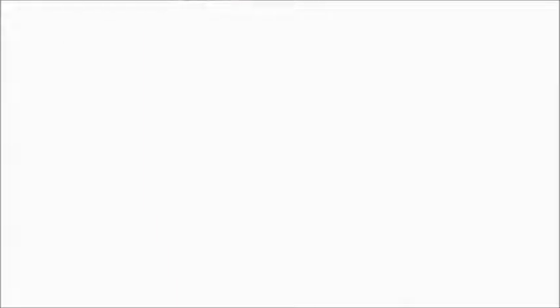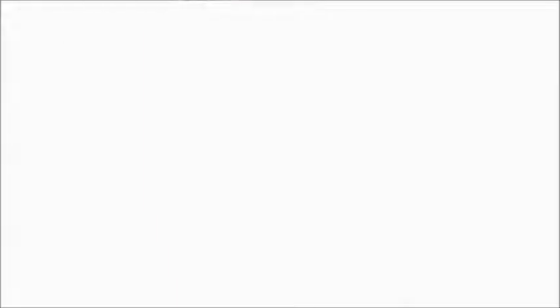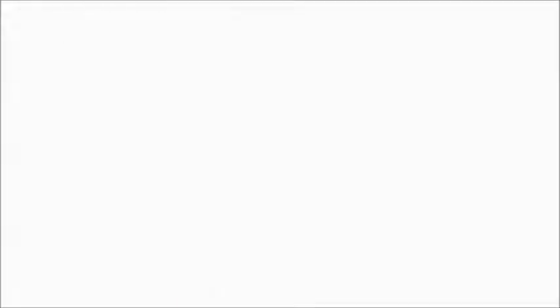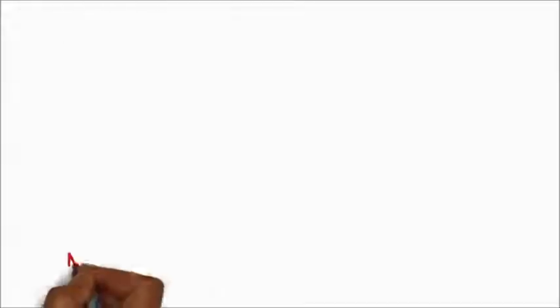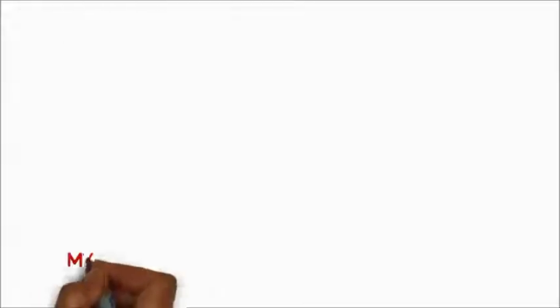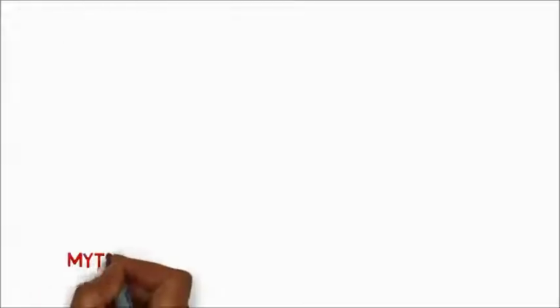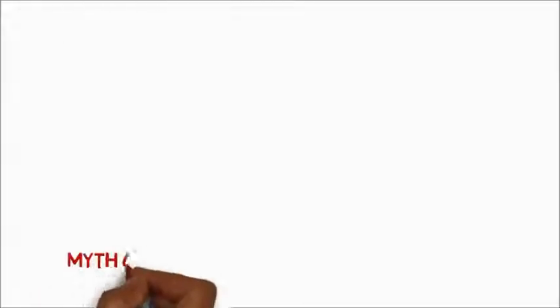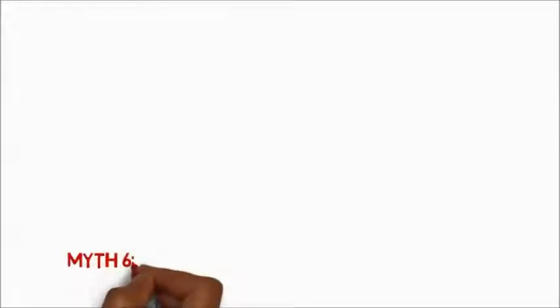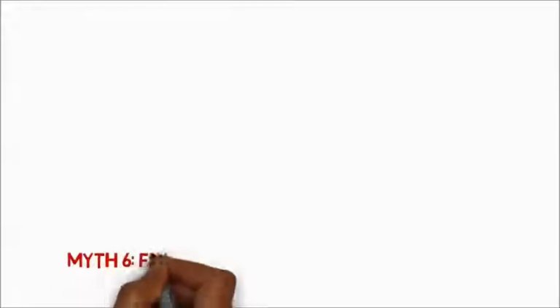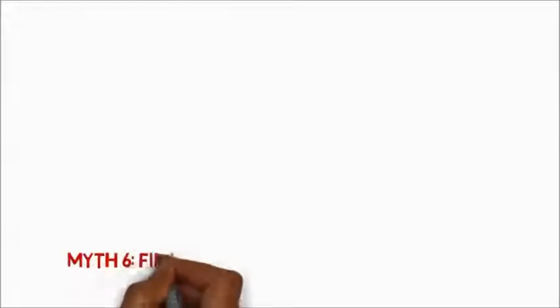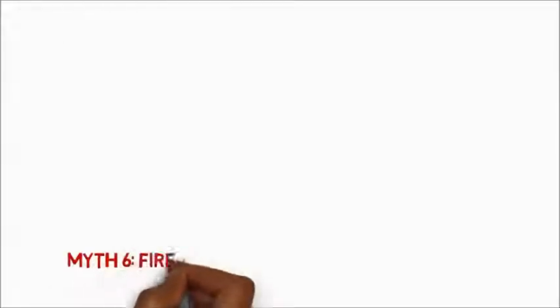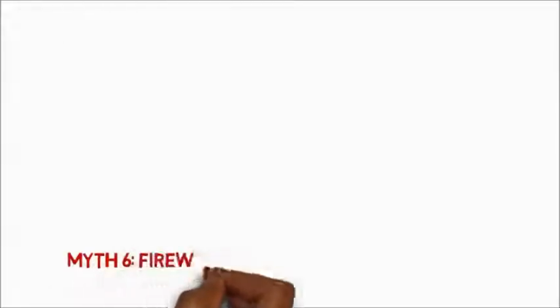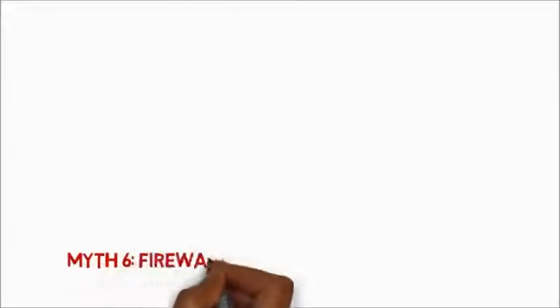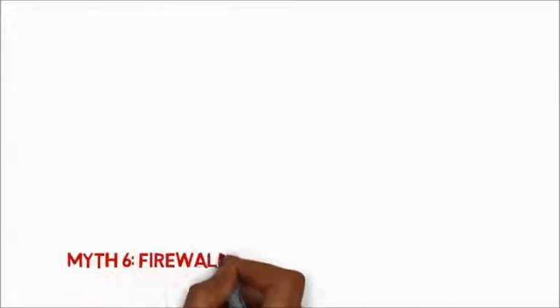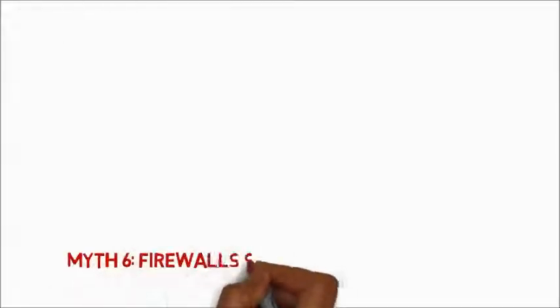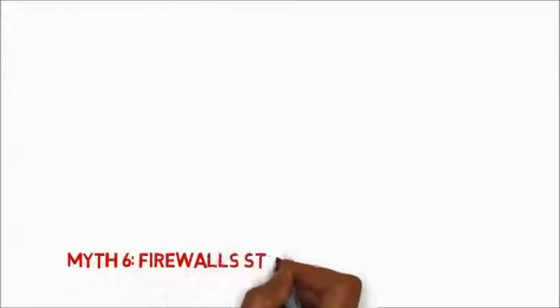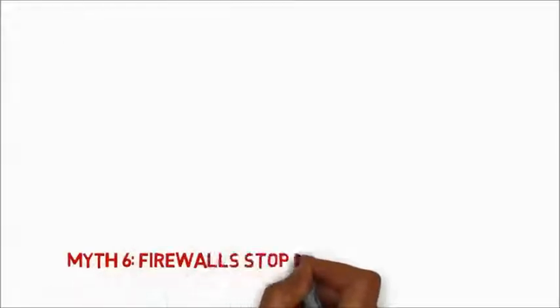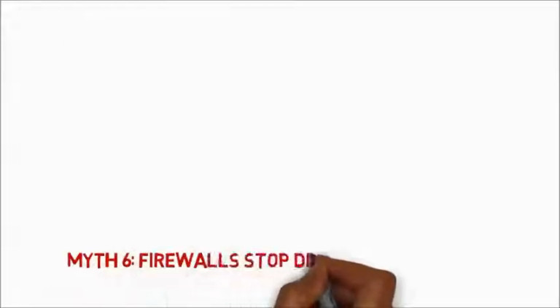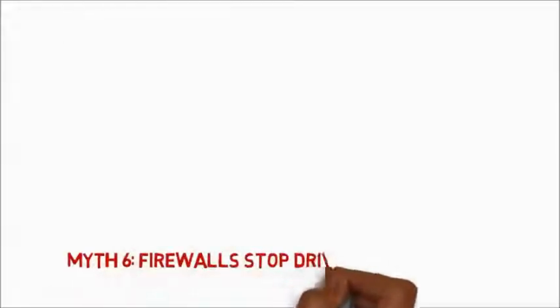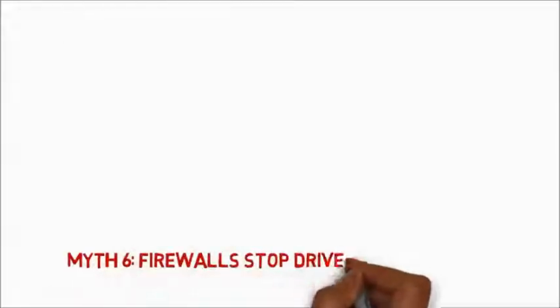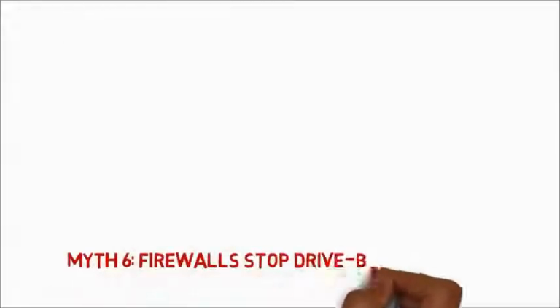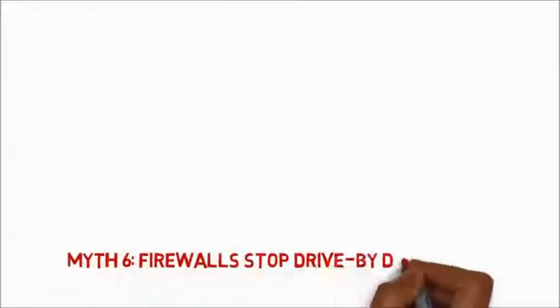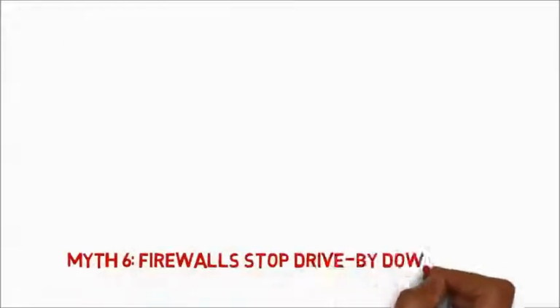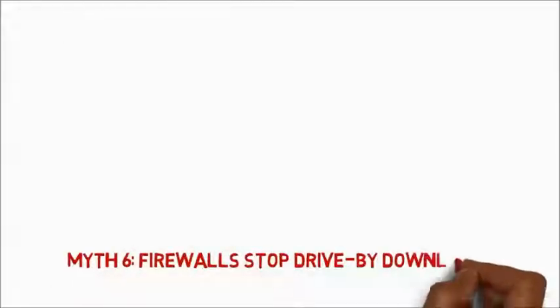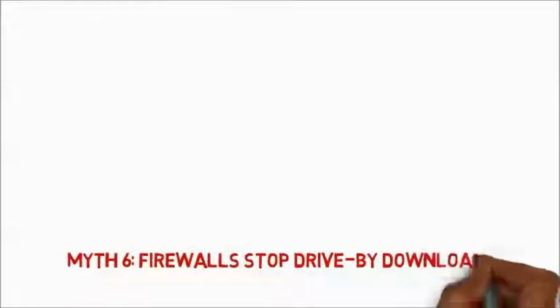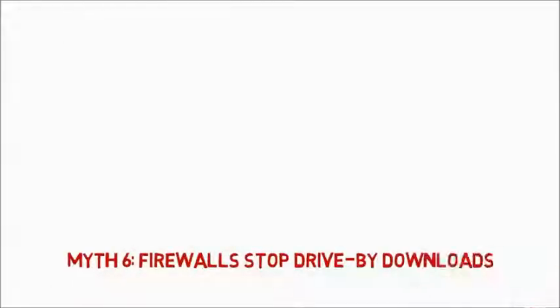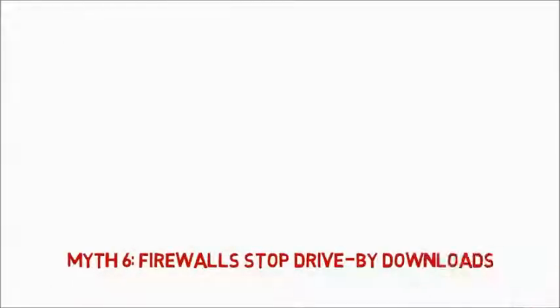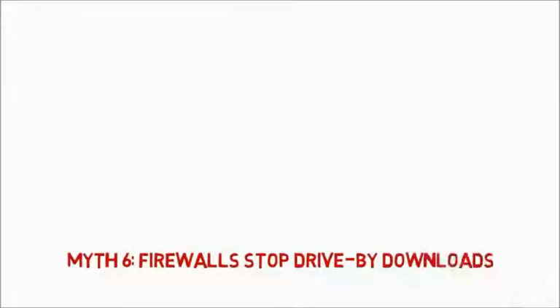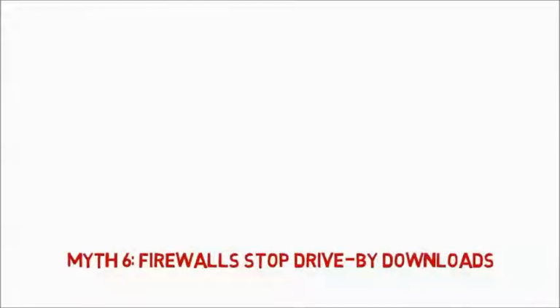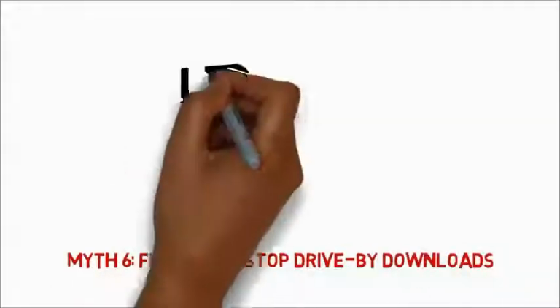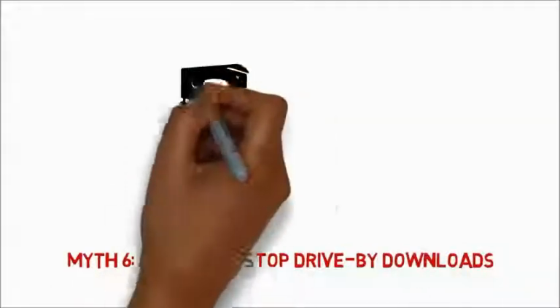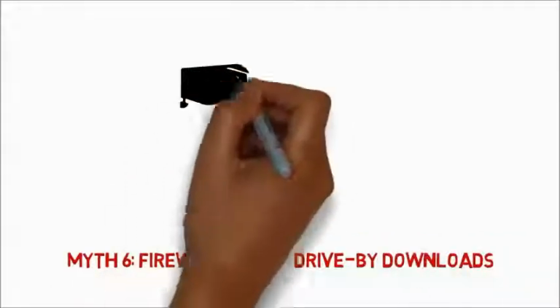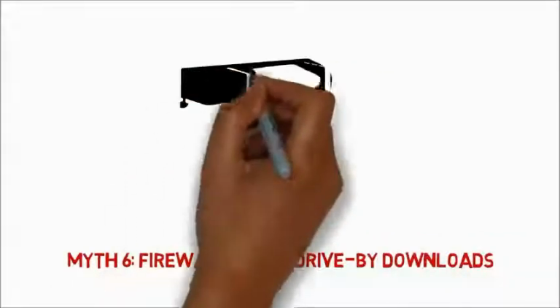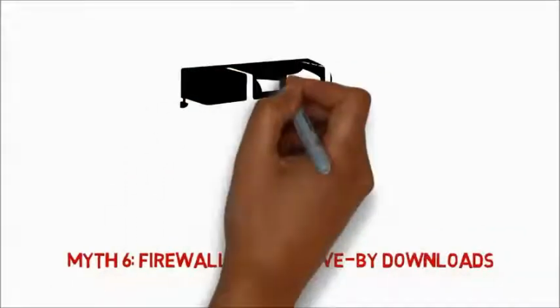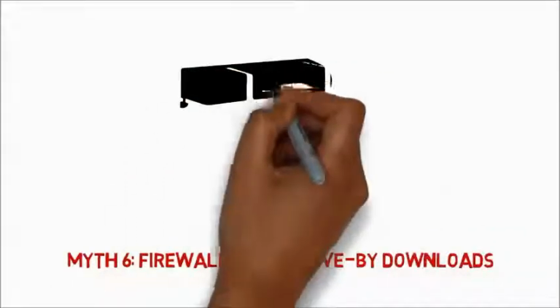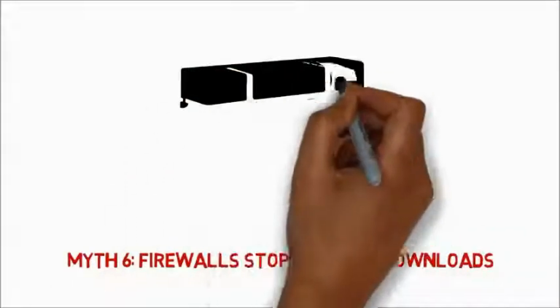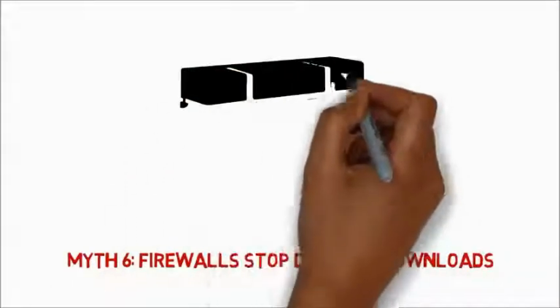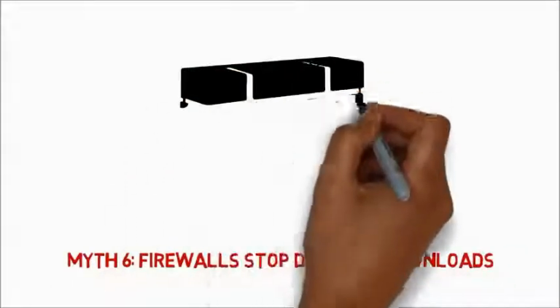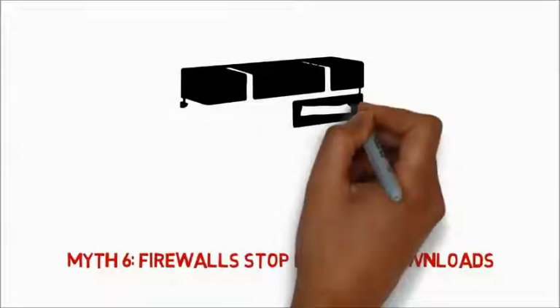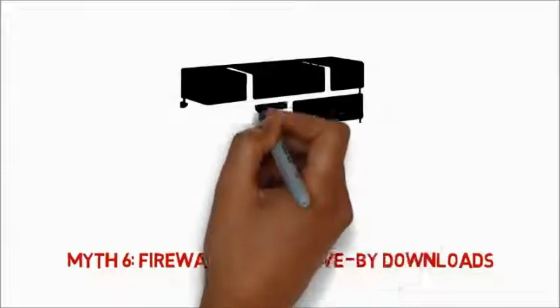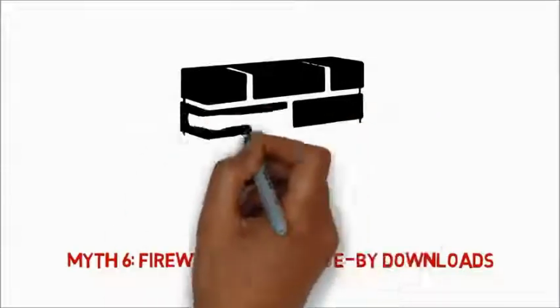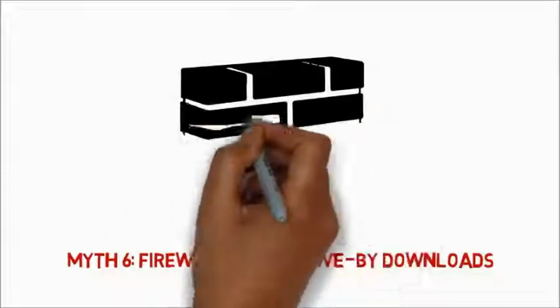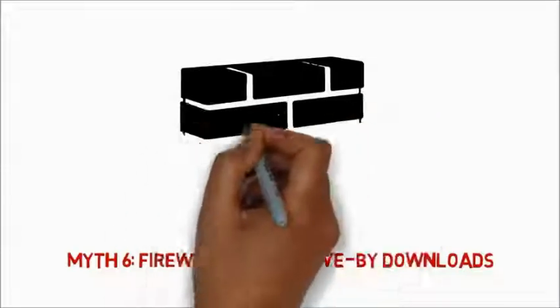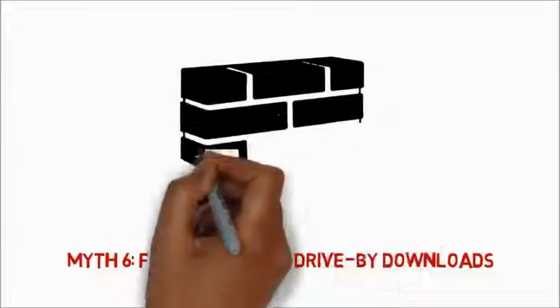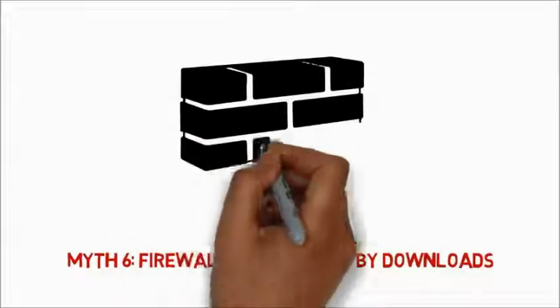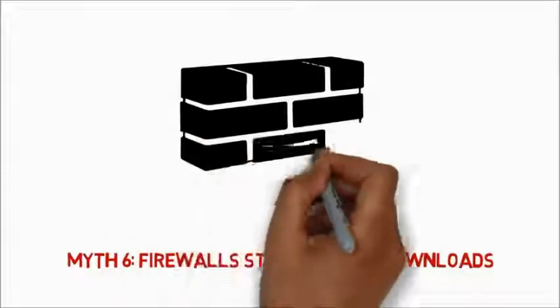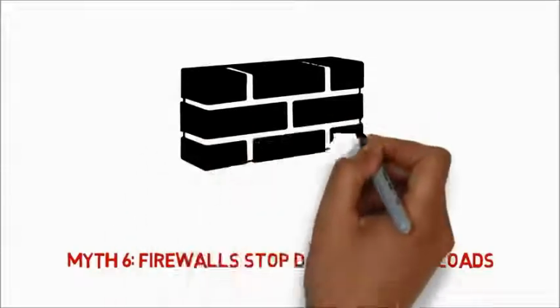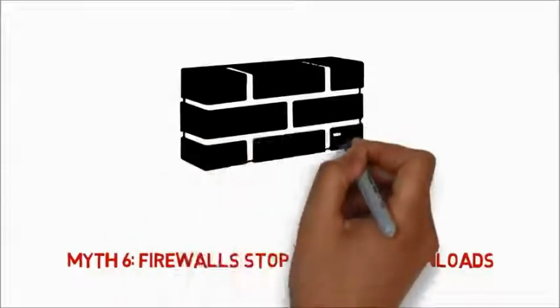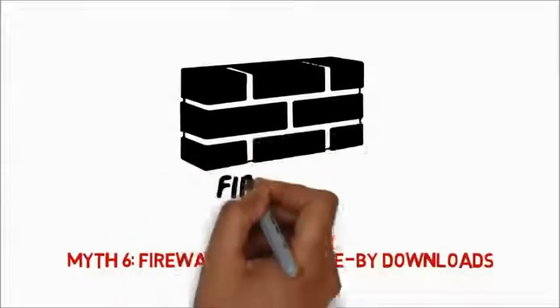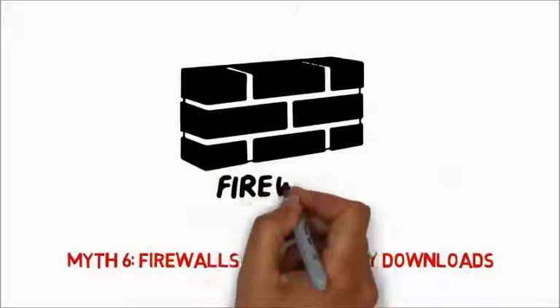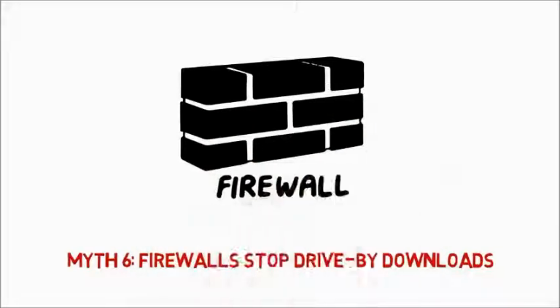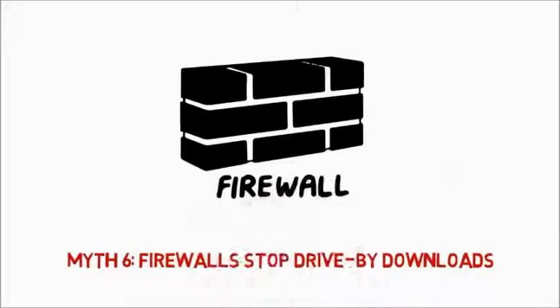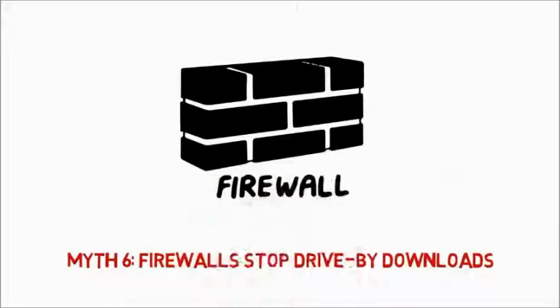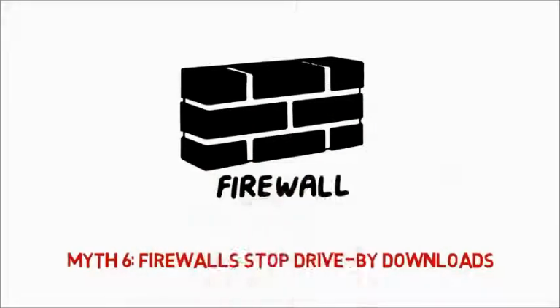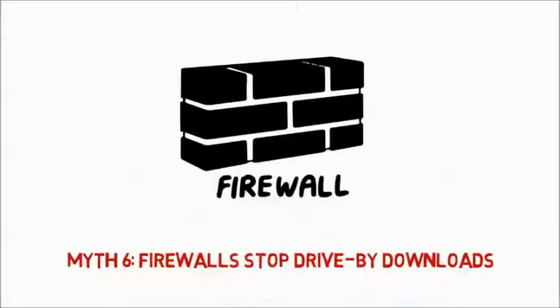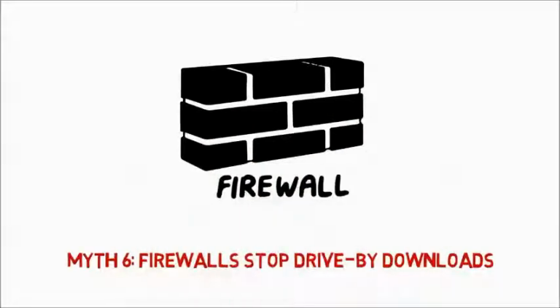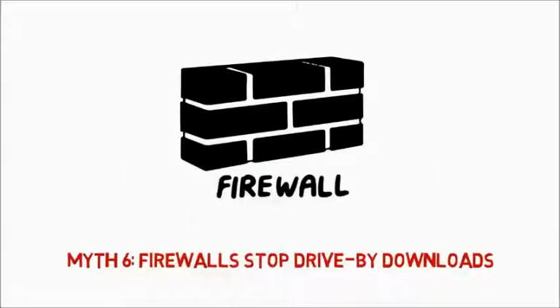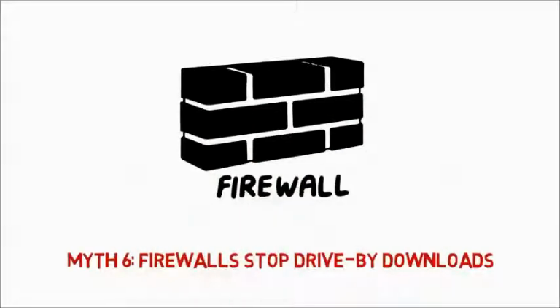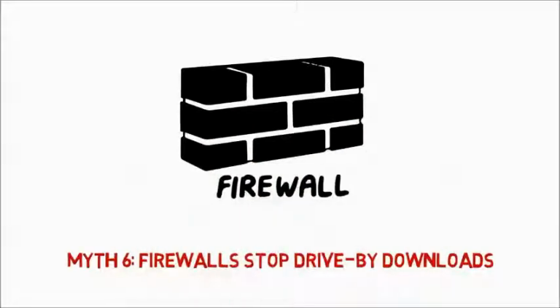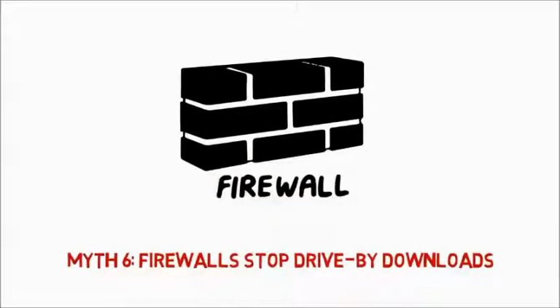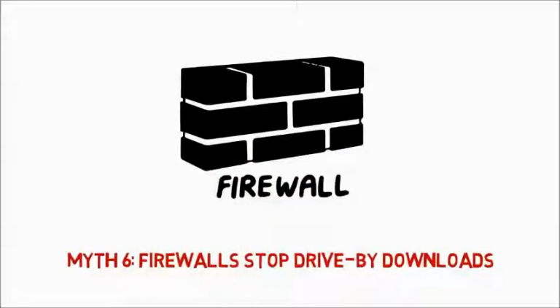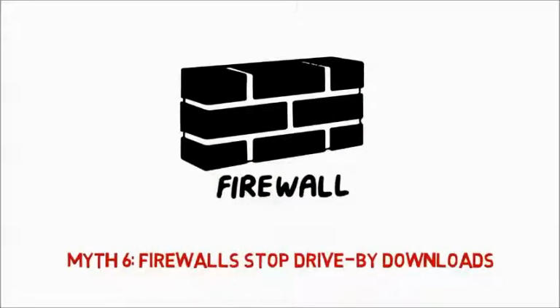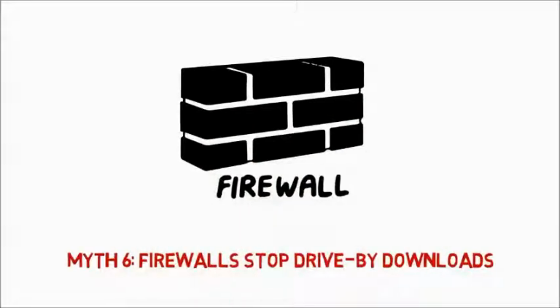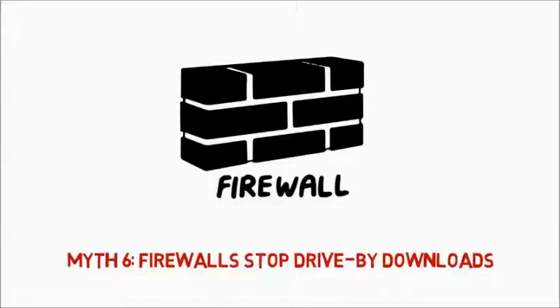While firewalls are important for security, they can't detect malware. Have a firewall, but rely on other security software as well.